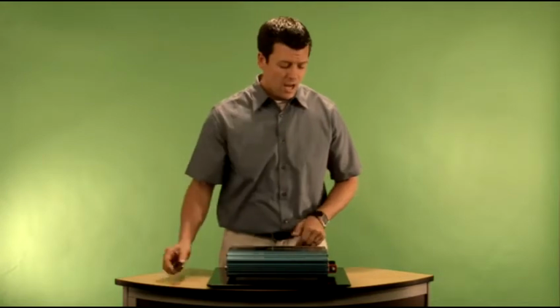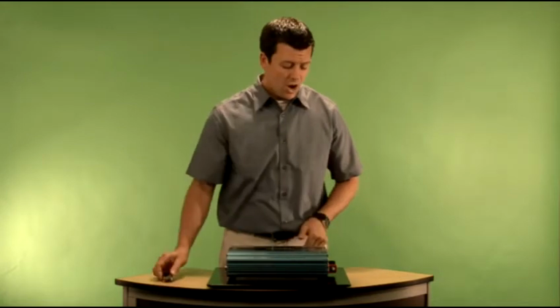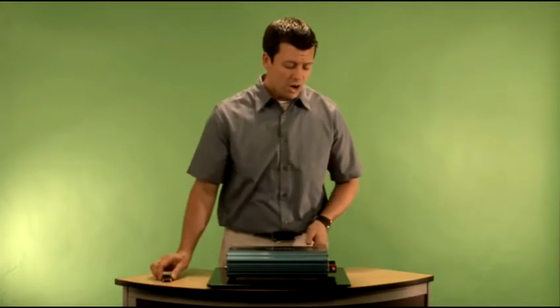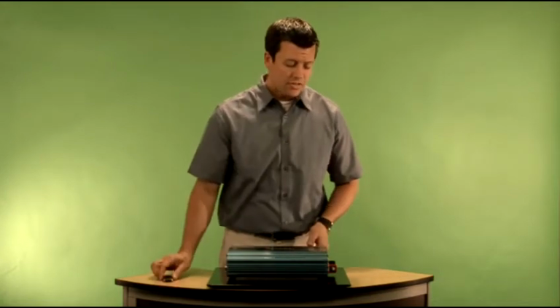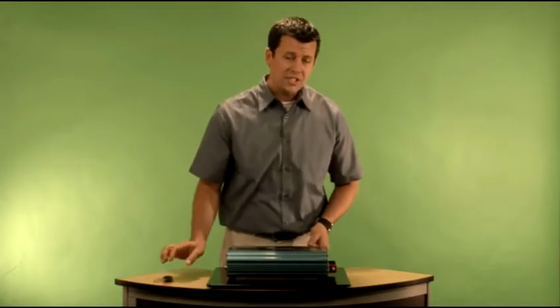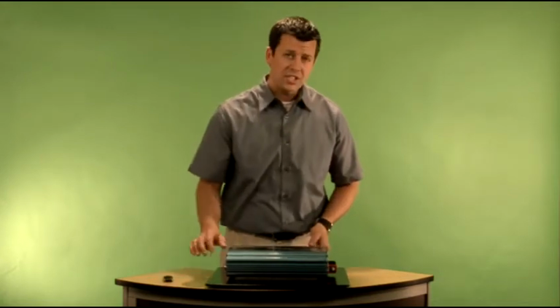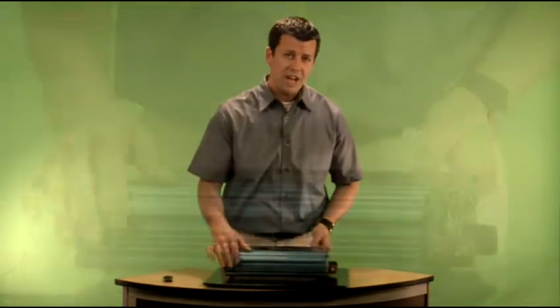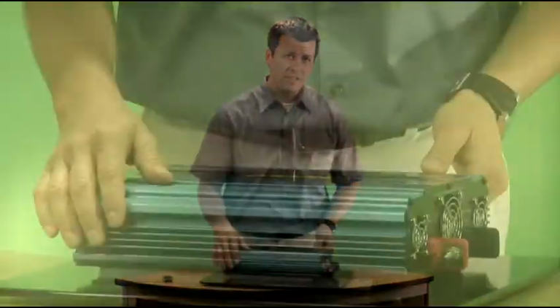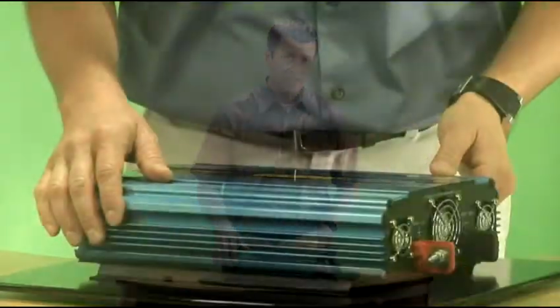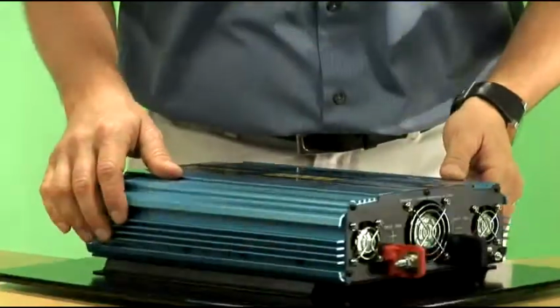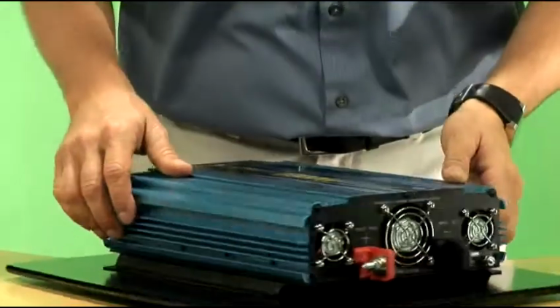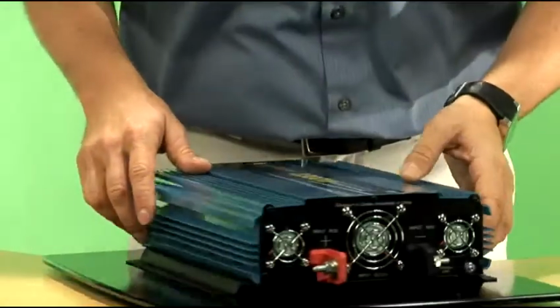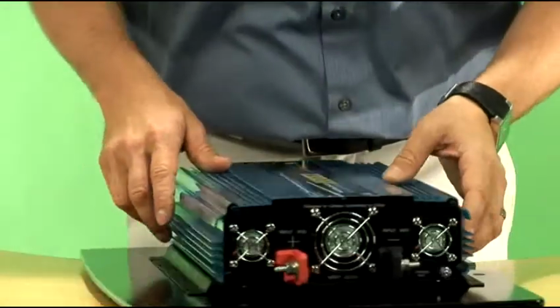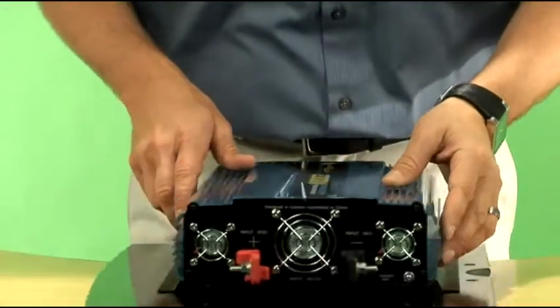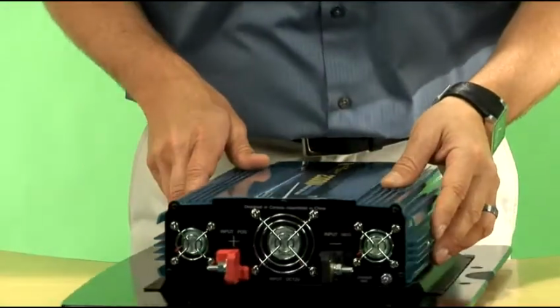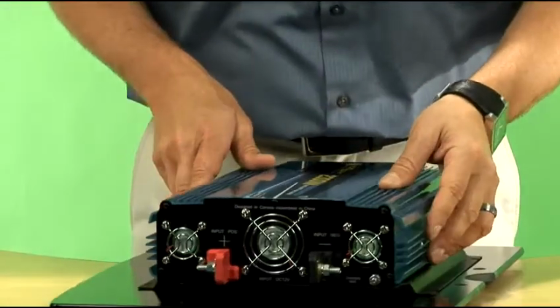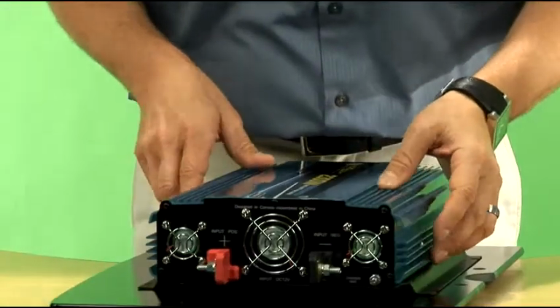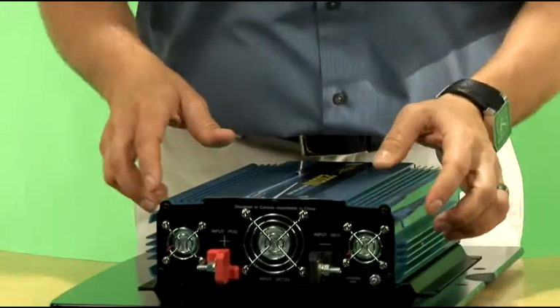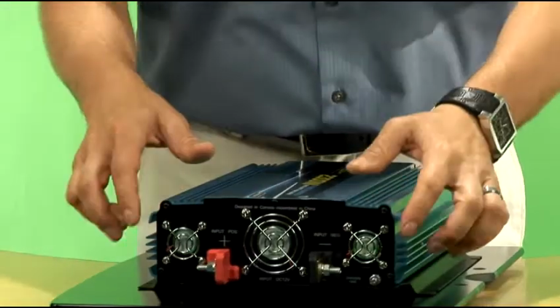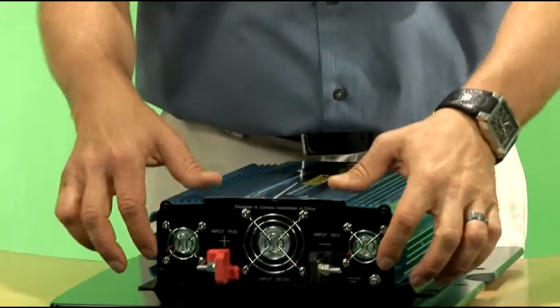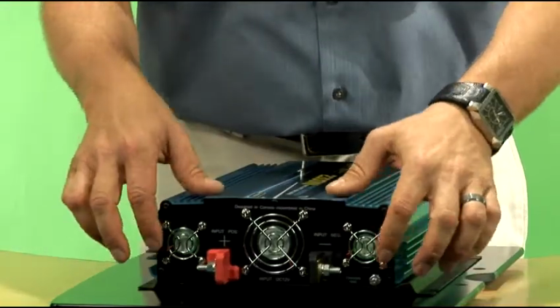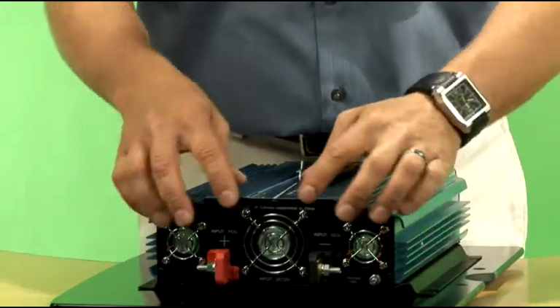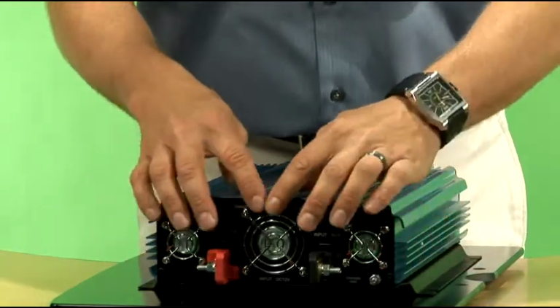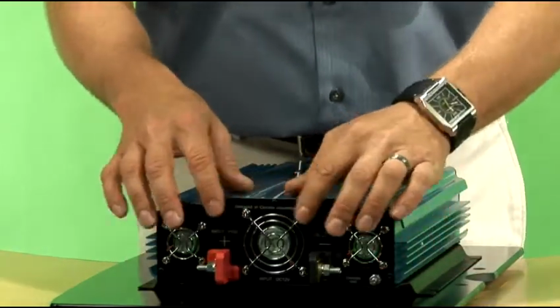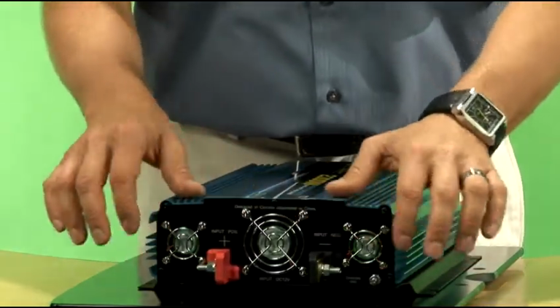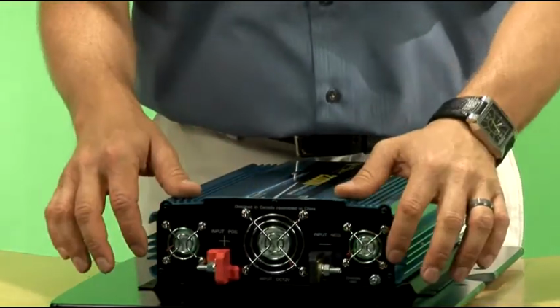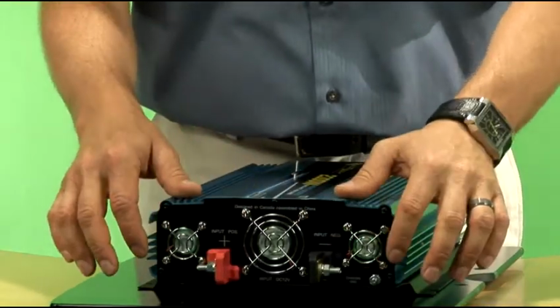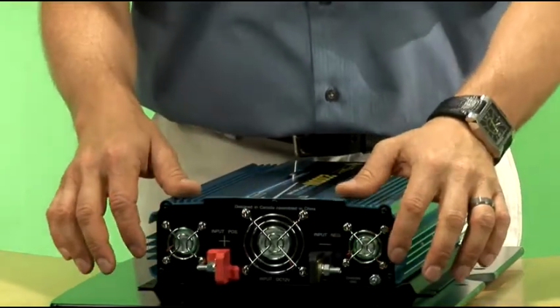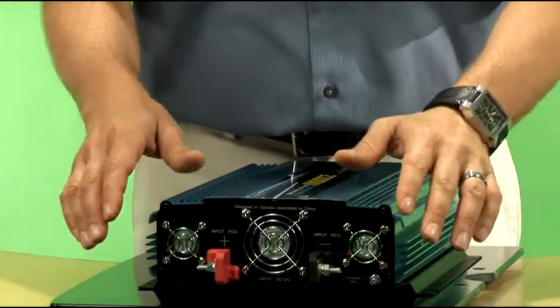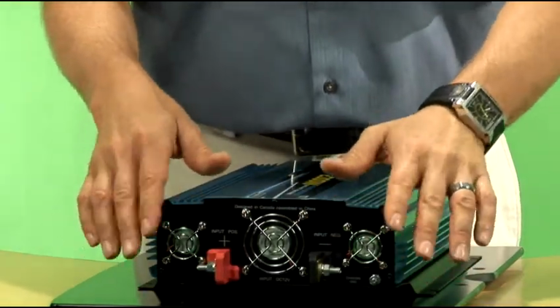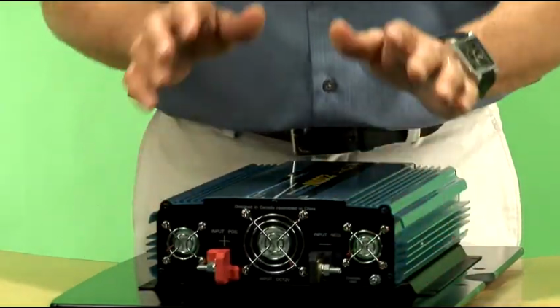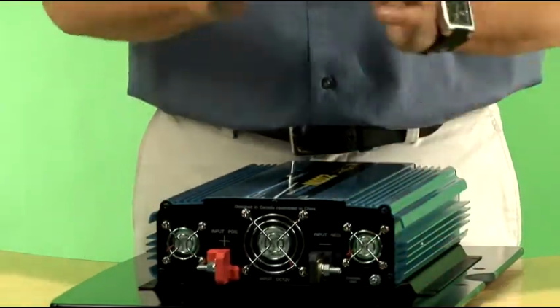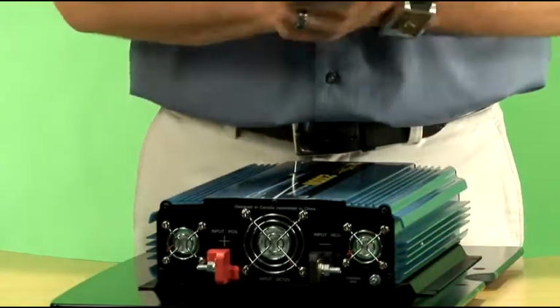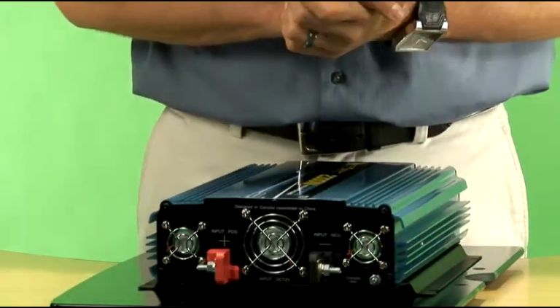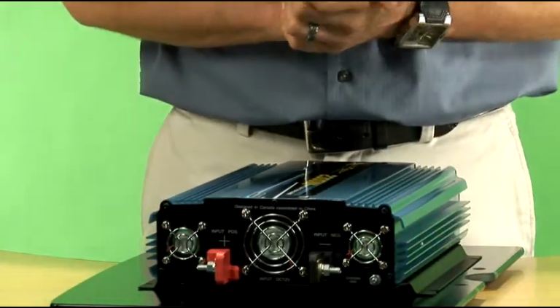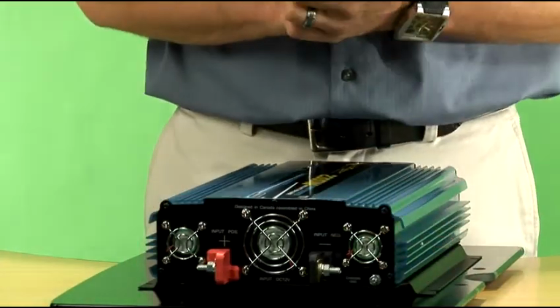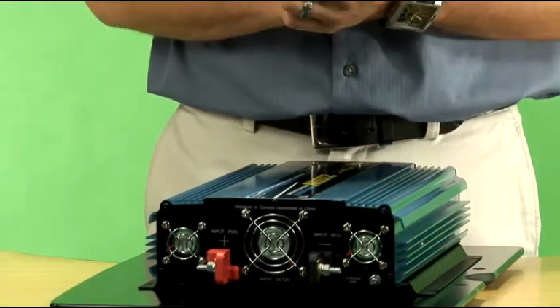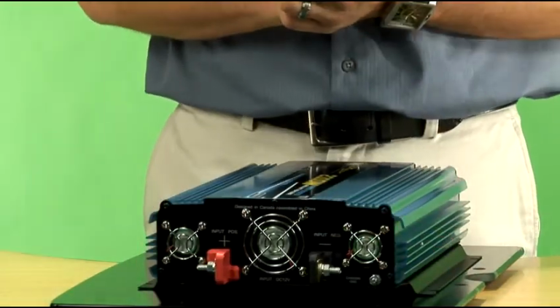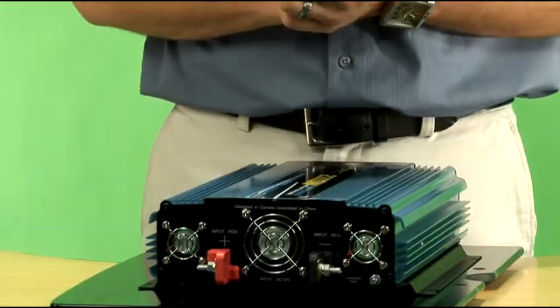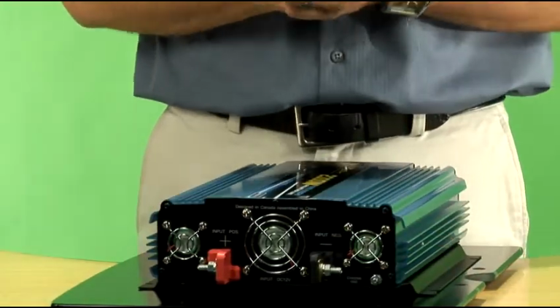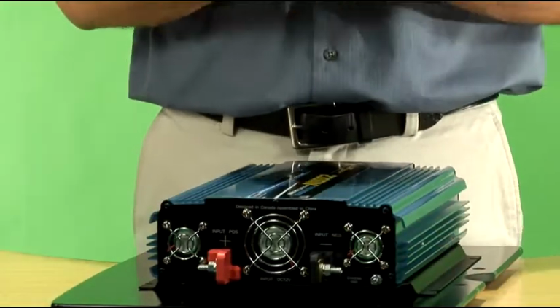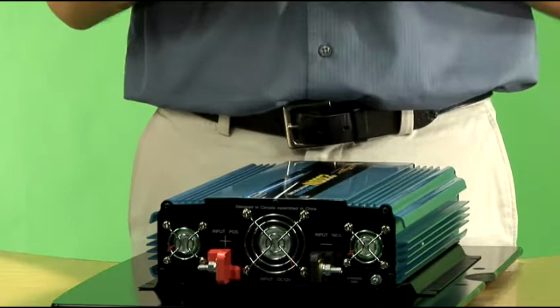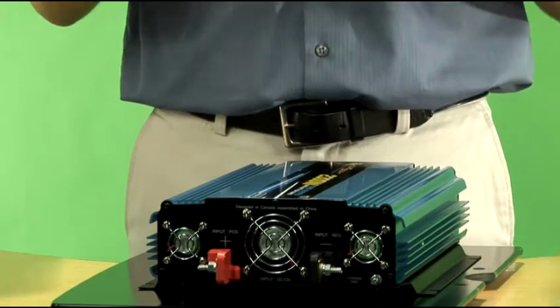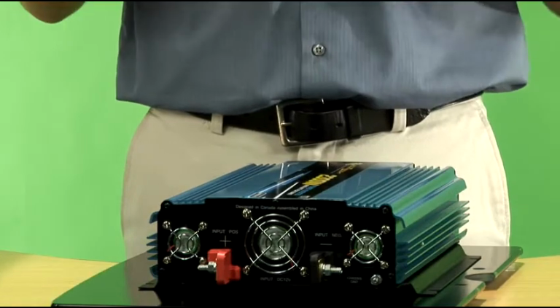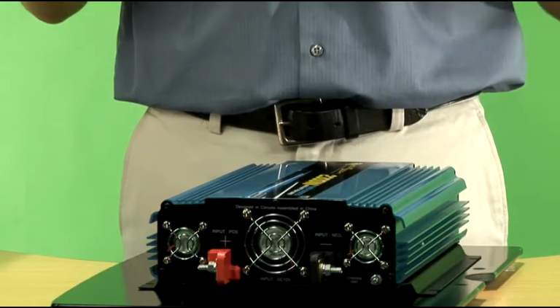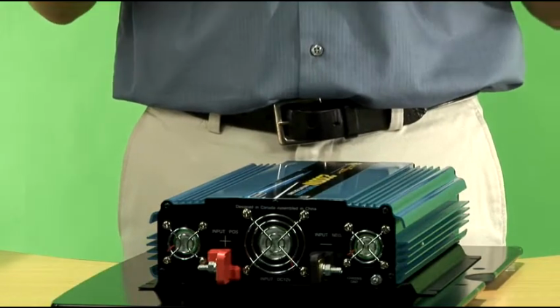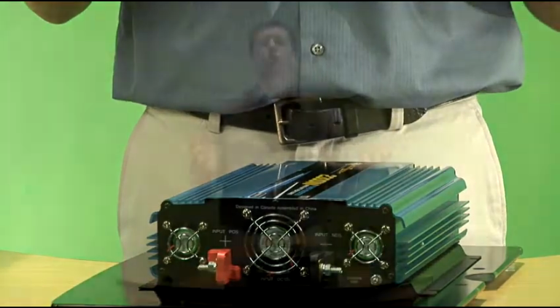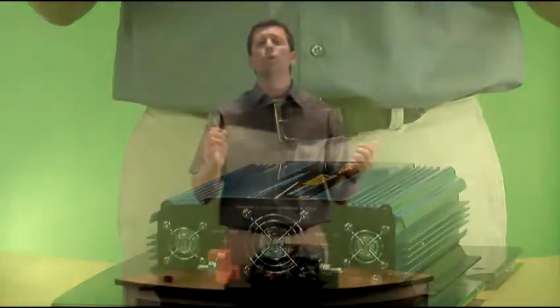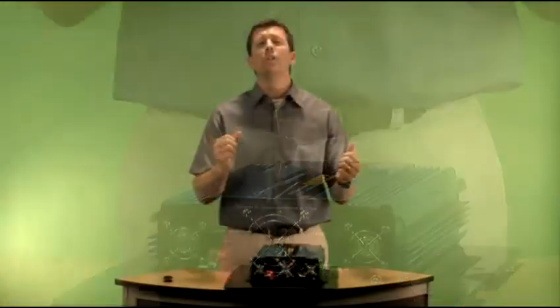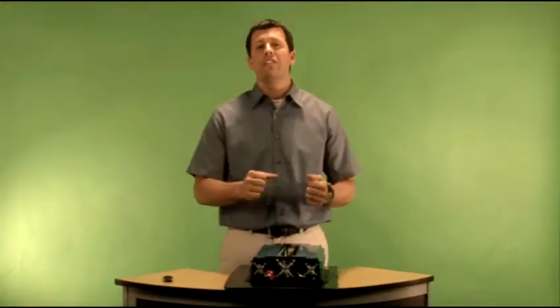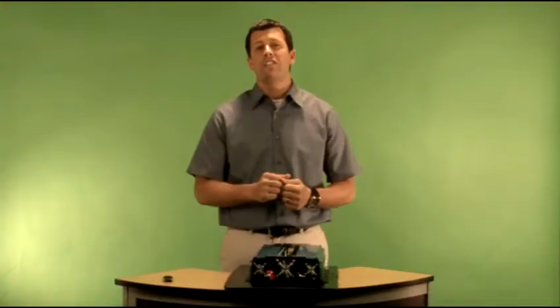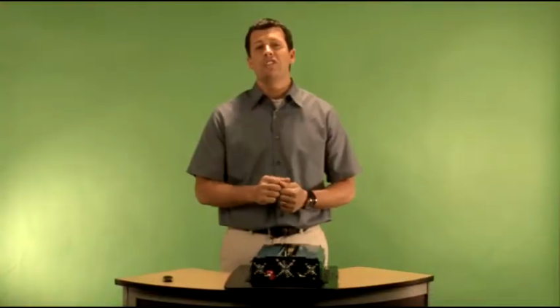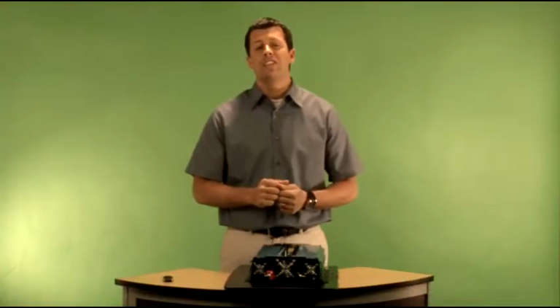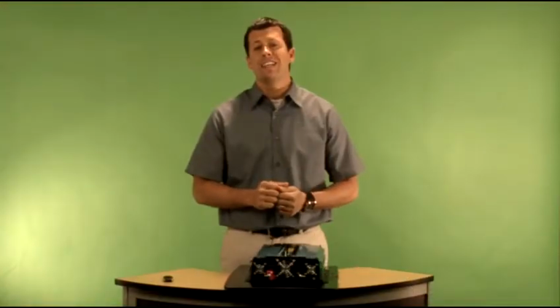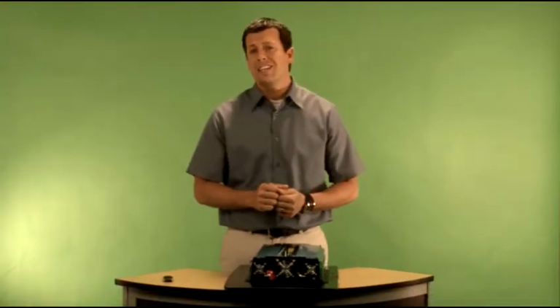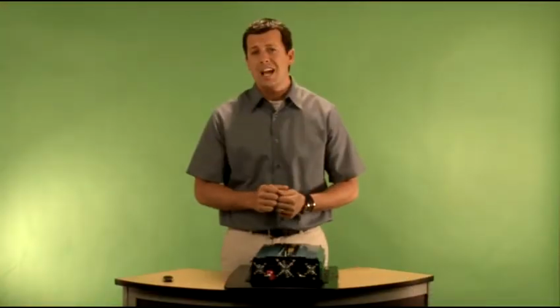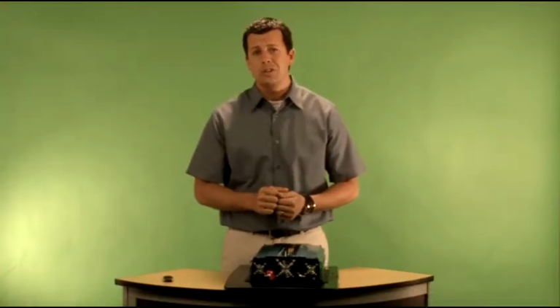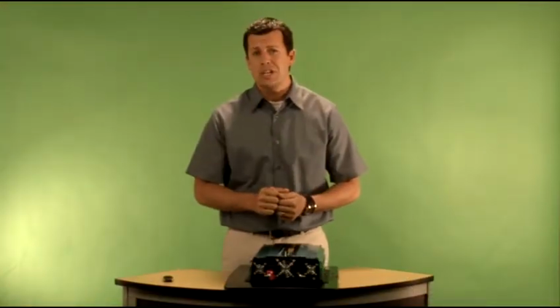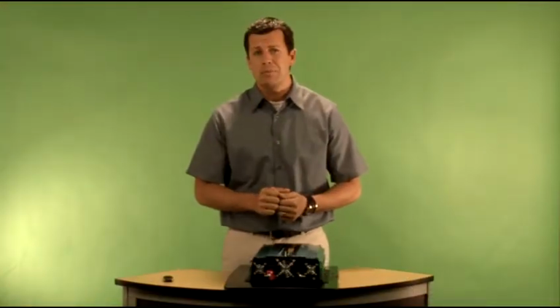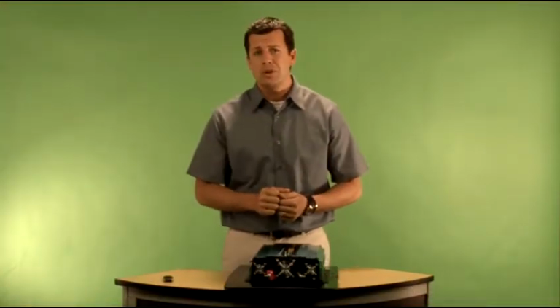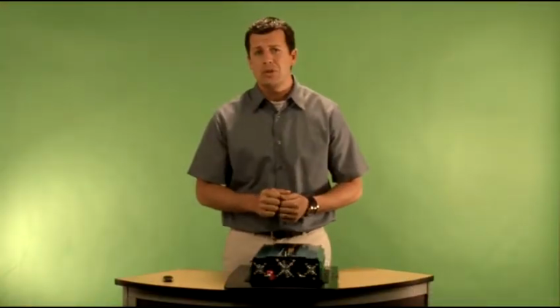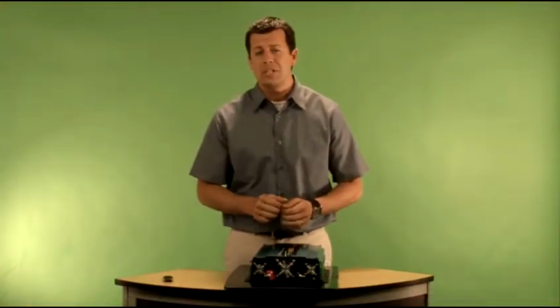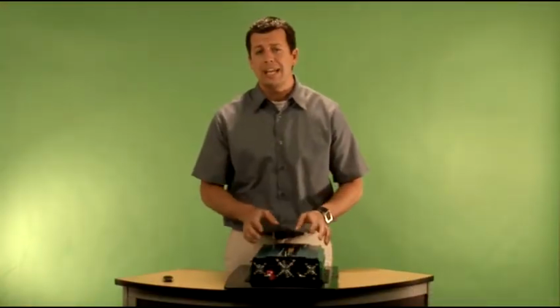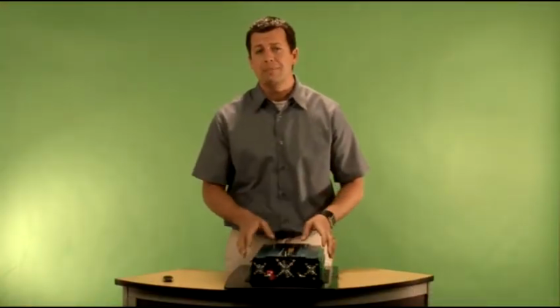On this side of the inverter, you'll notice that it has cooling fans. These thermal cooling fans will keep it running cool and efficient the entire time you're using it.